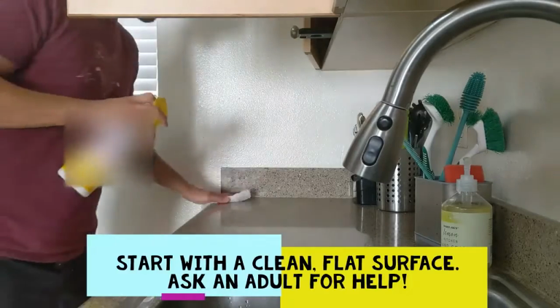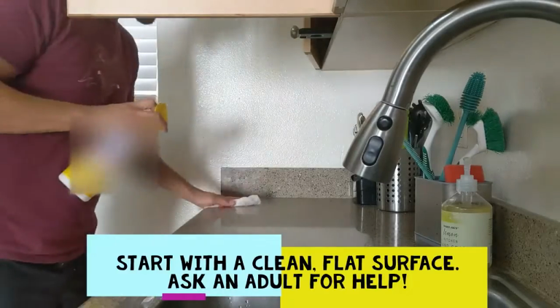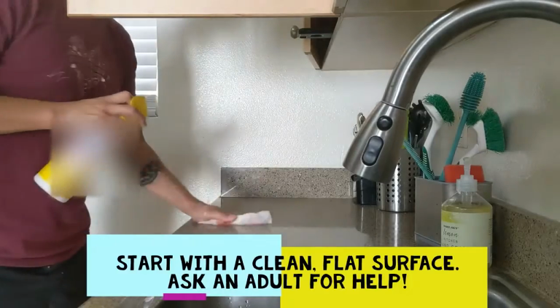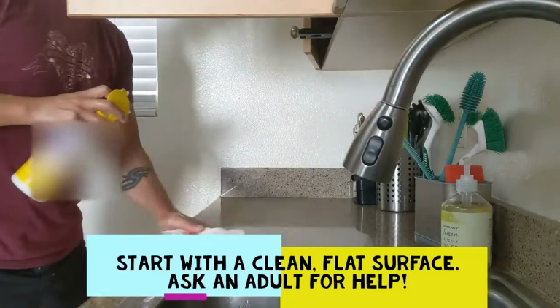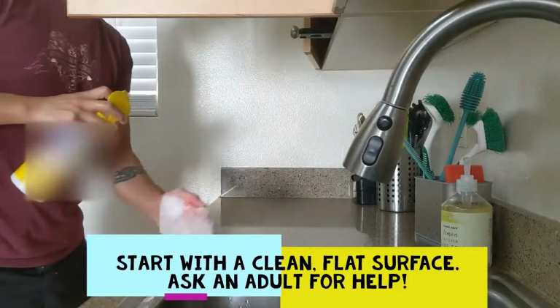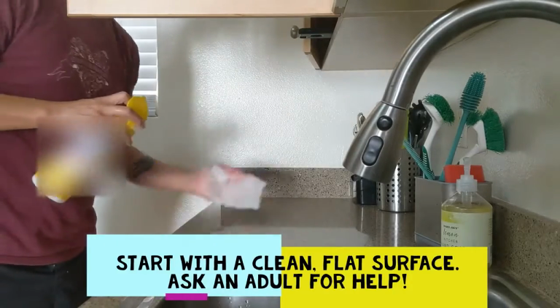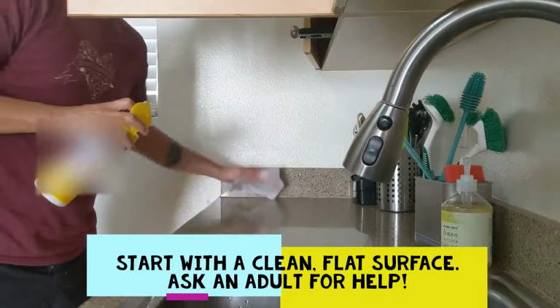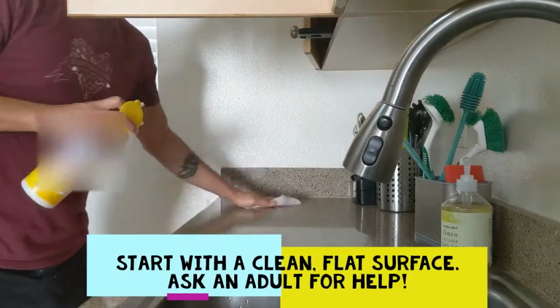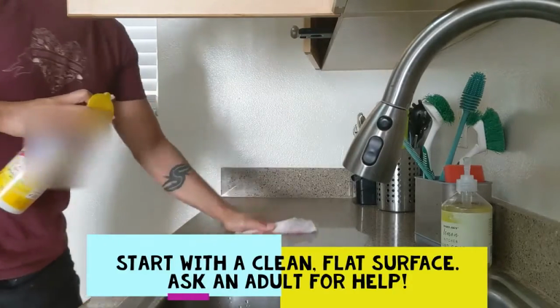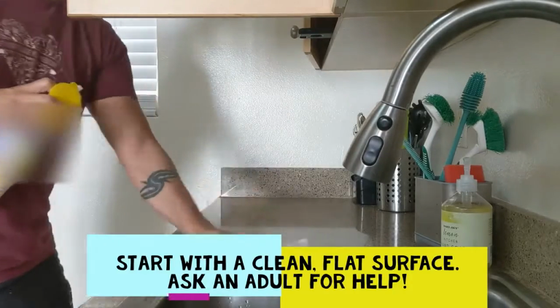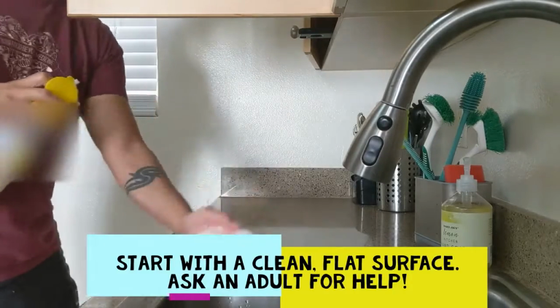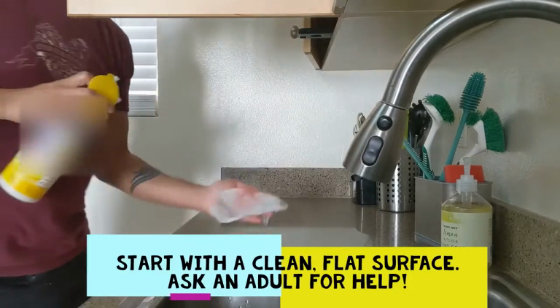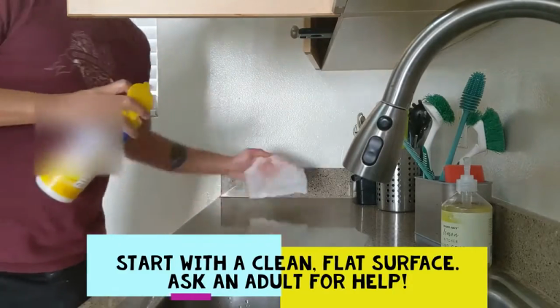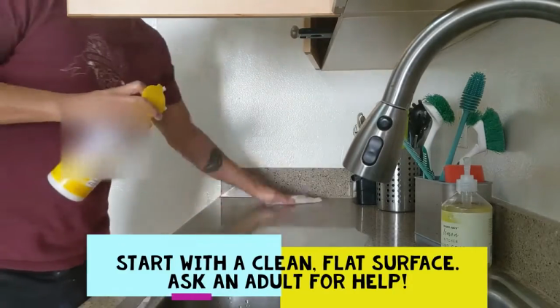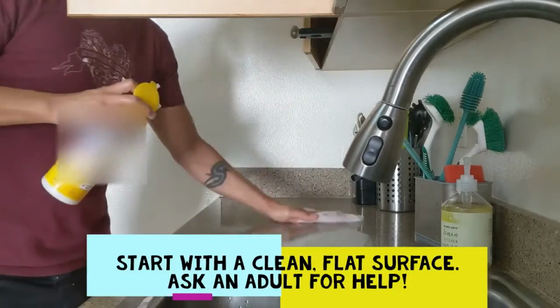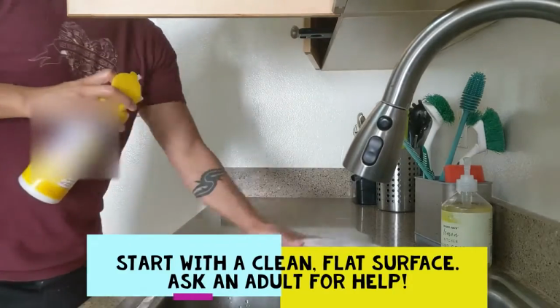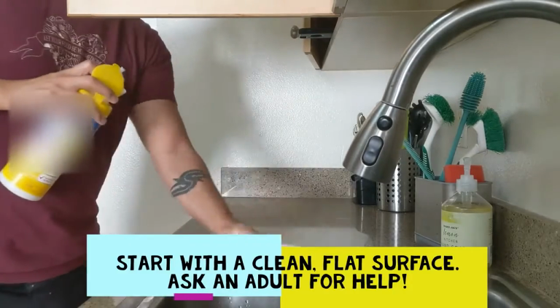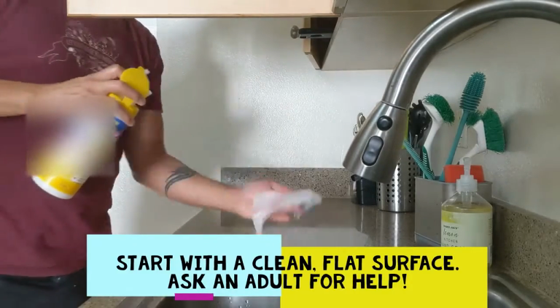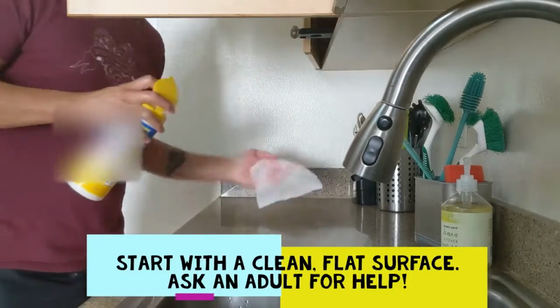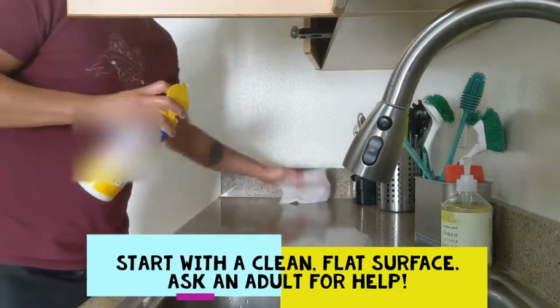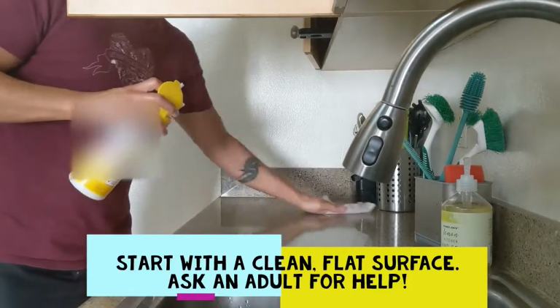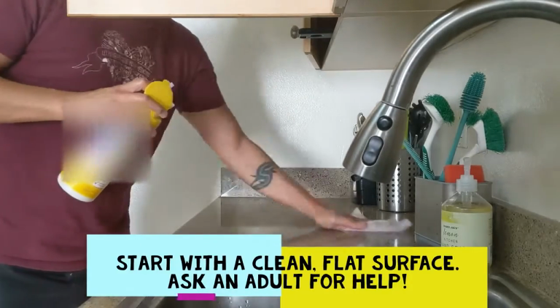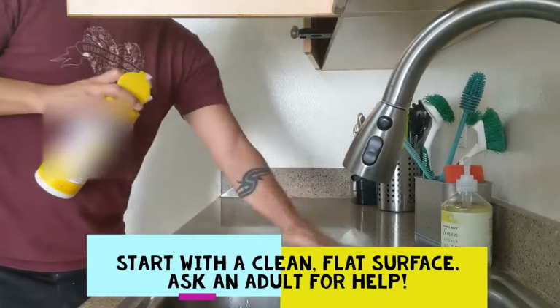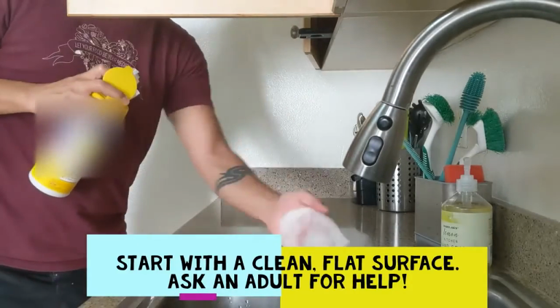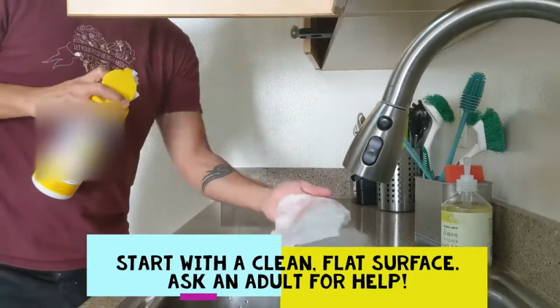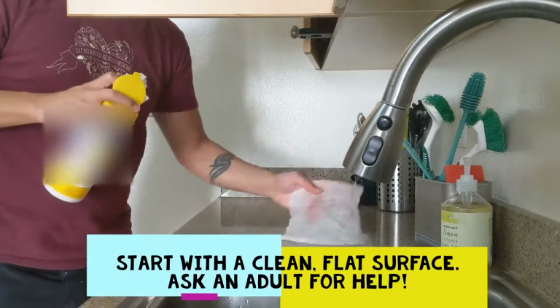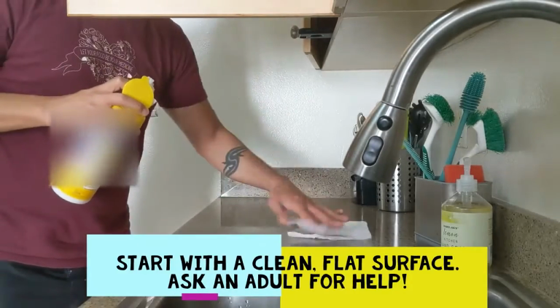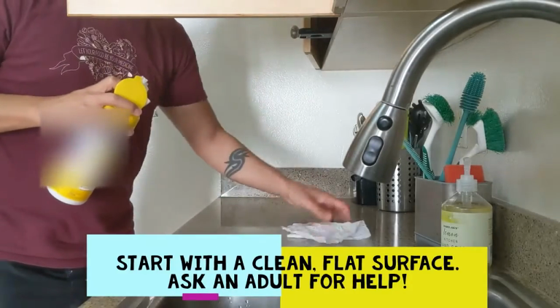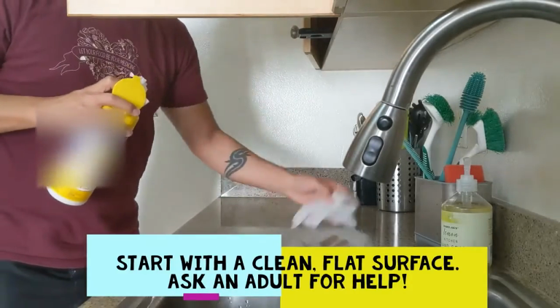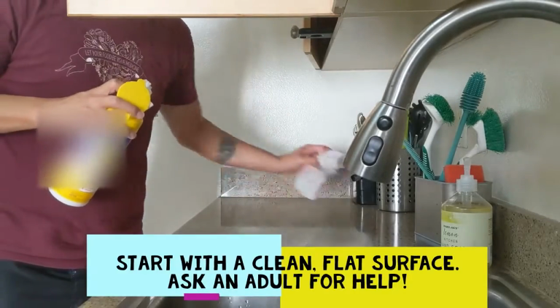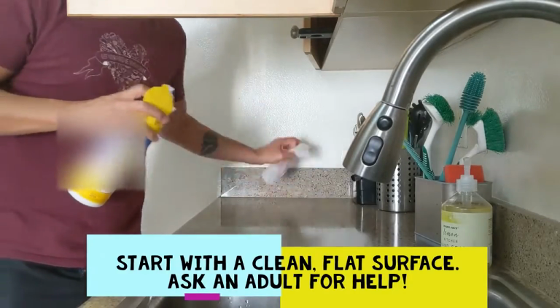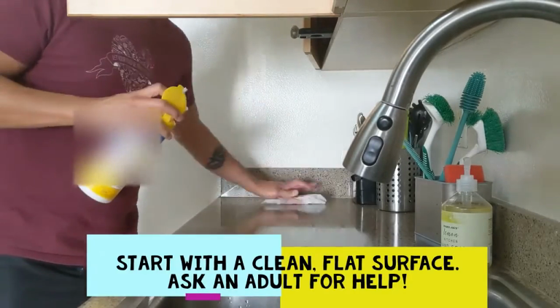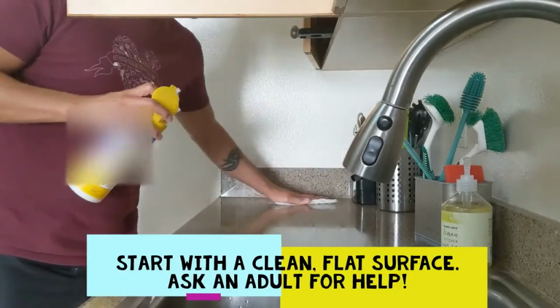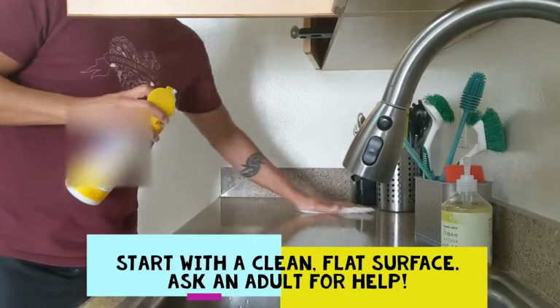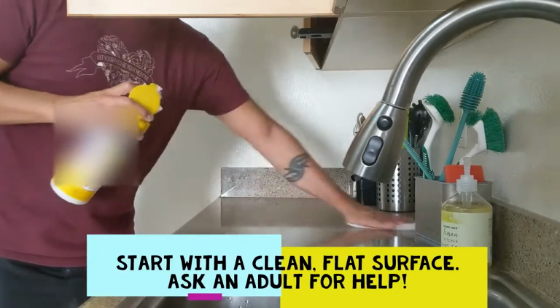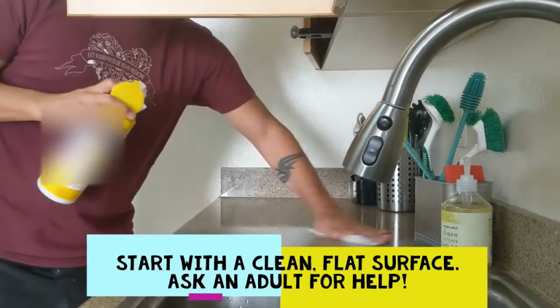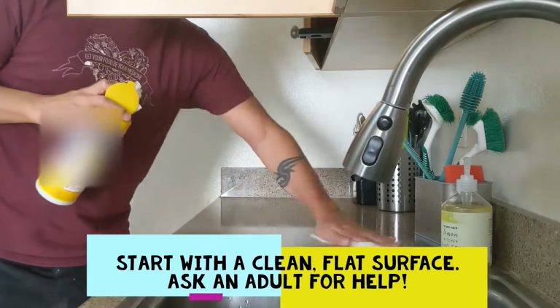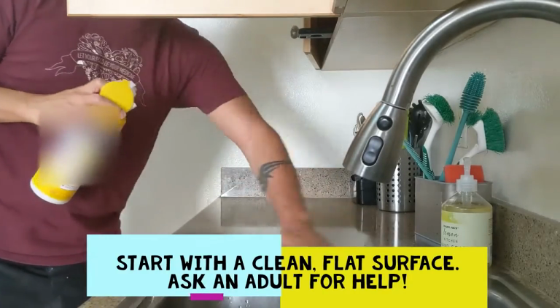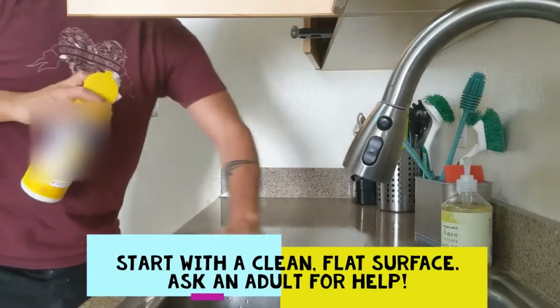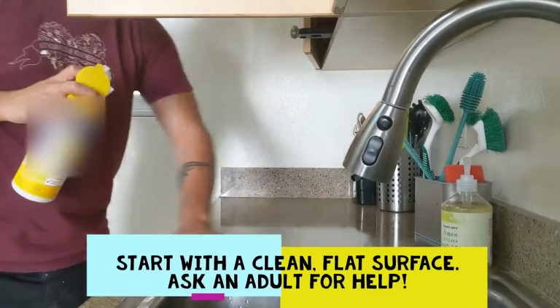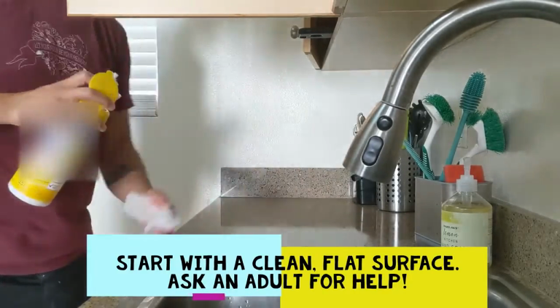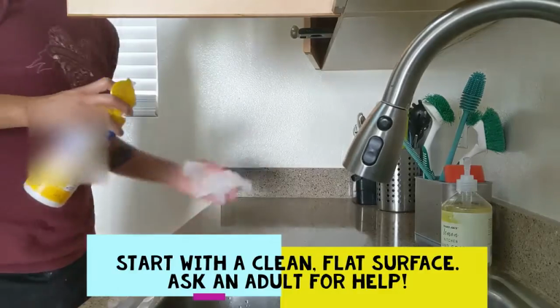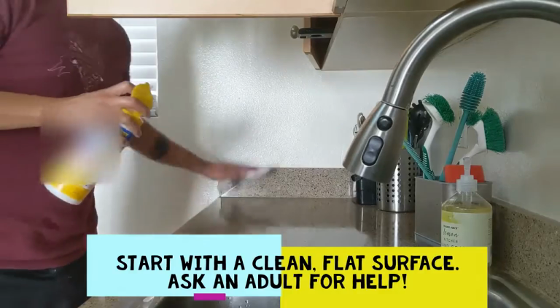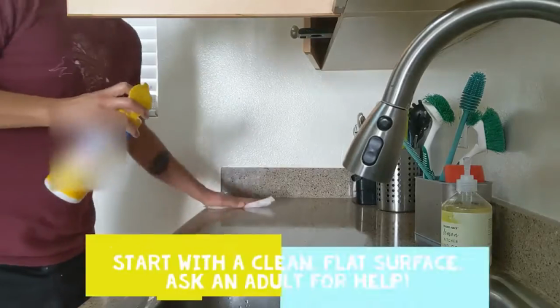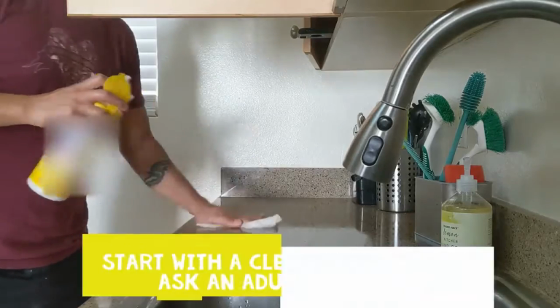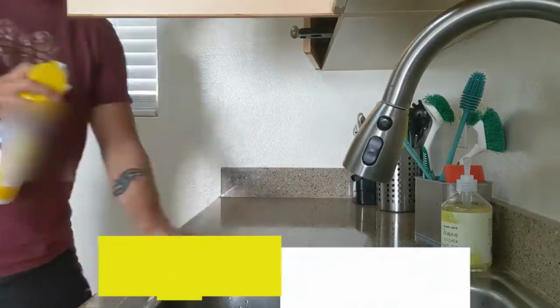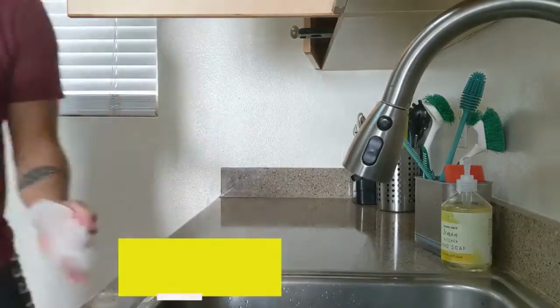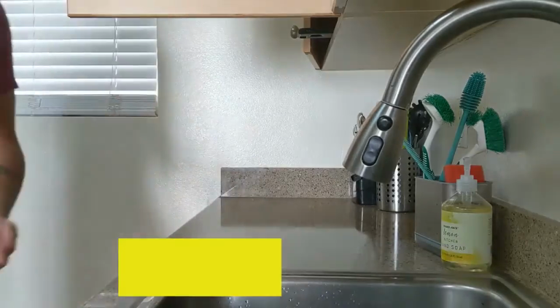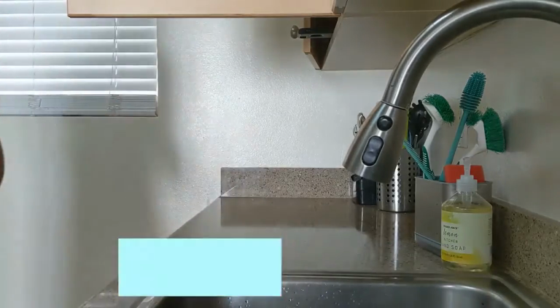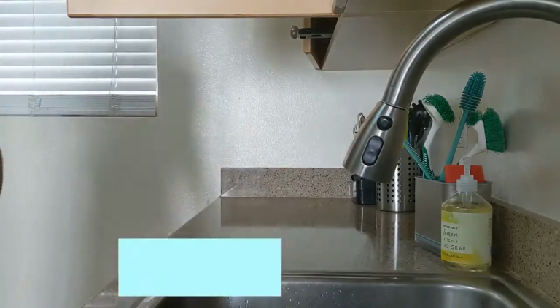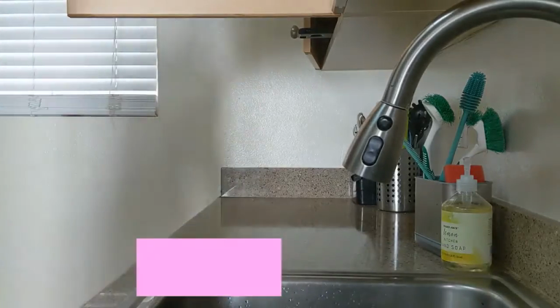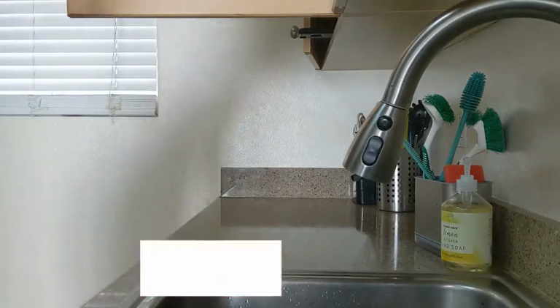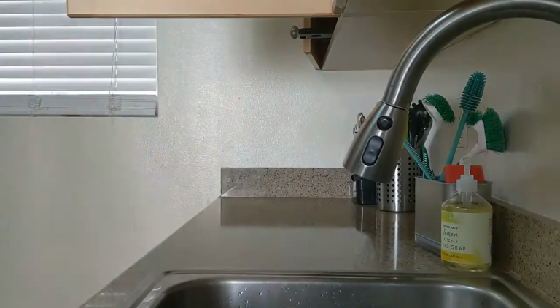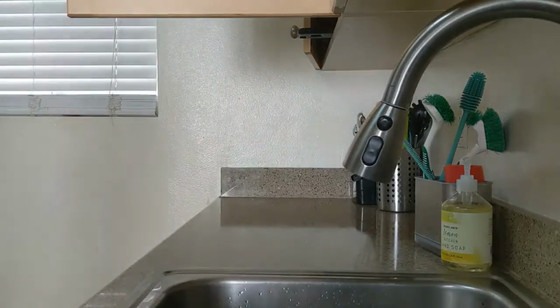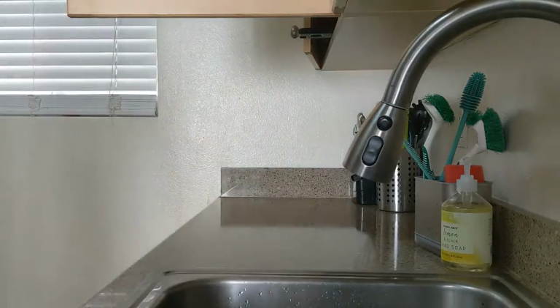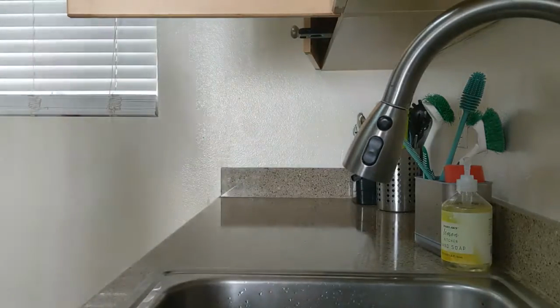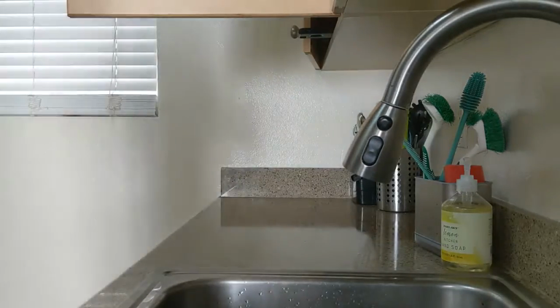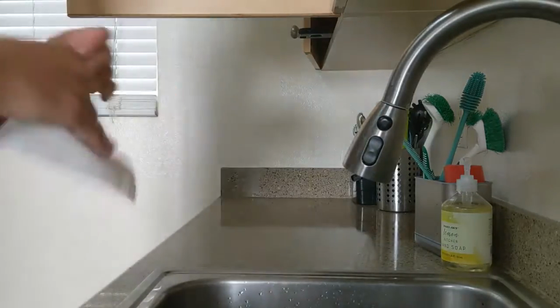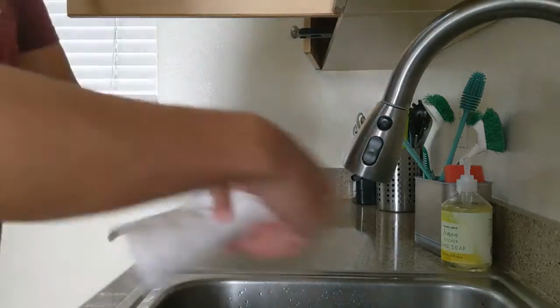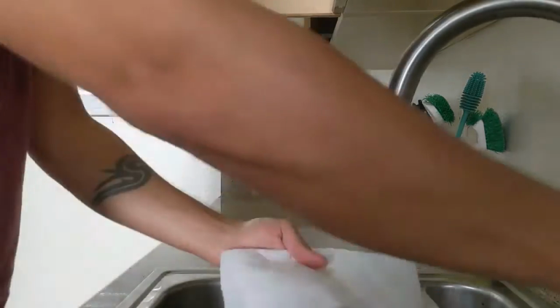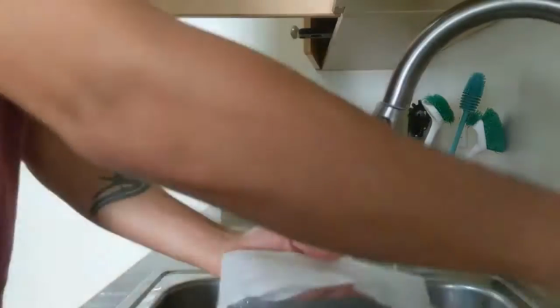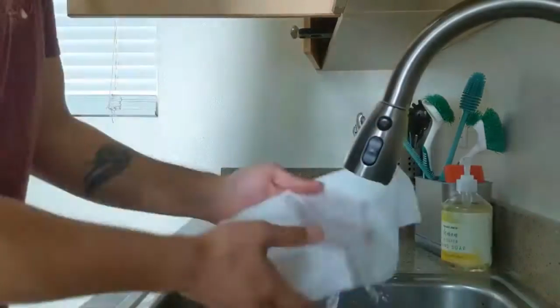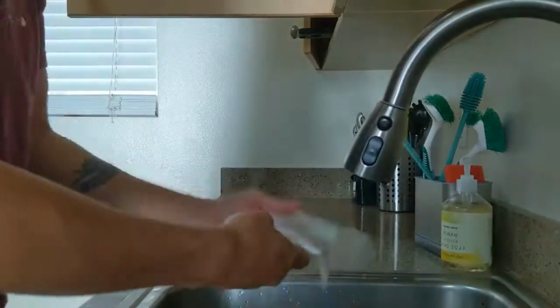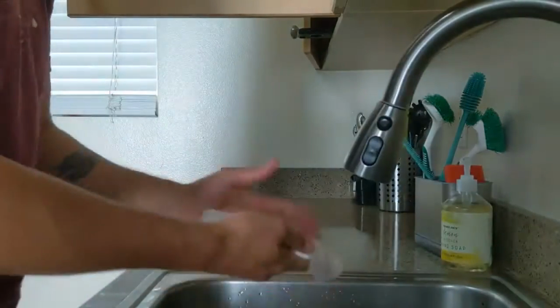We always prepare food in a clean space, so I'm going to wipe down this area first. Ask an adult about which cleaning products to use.